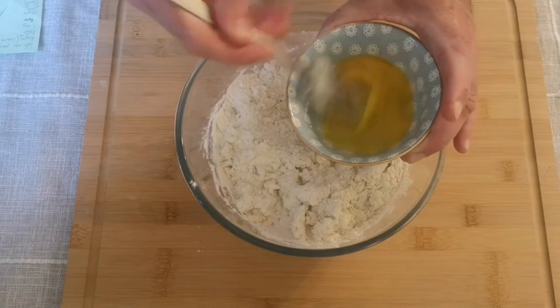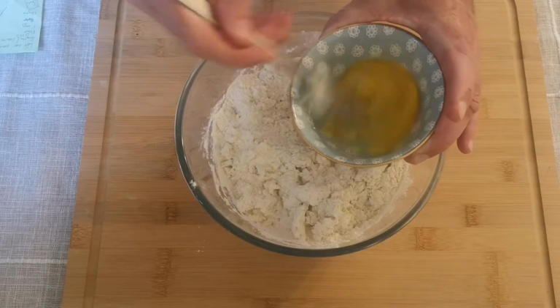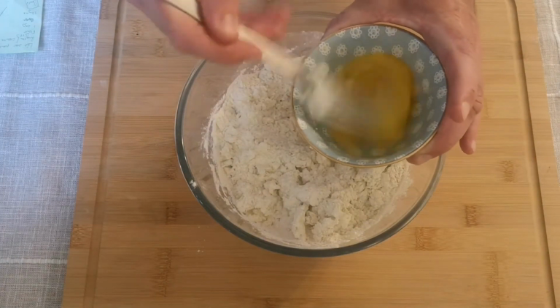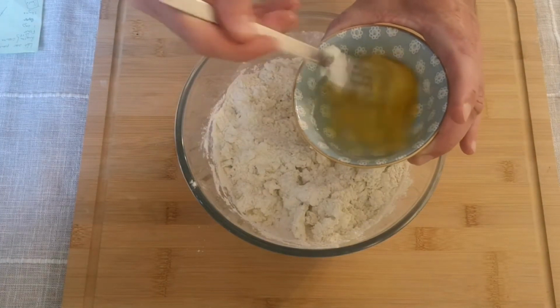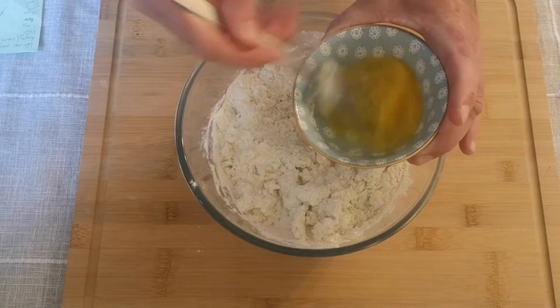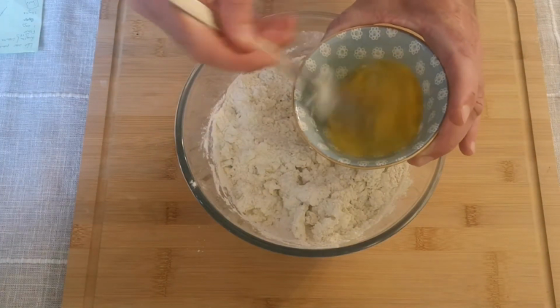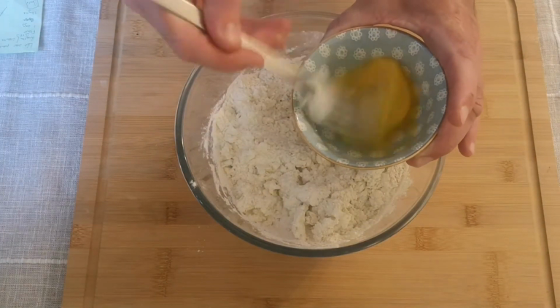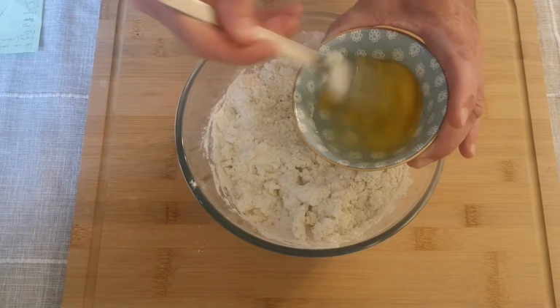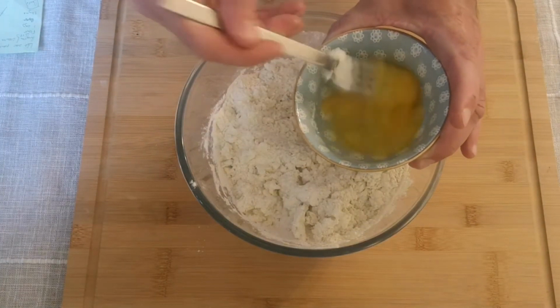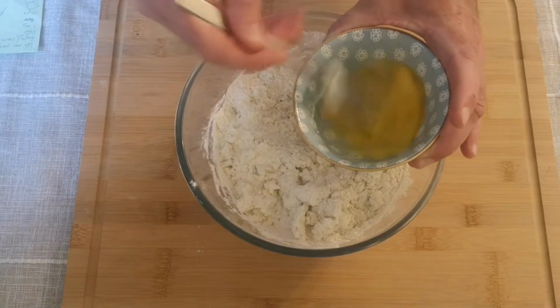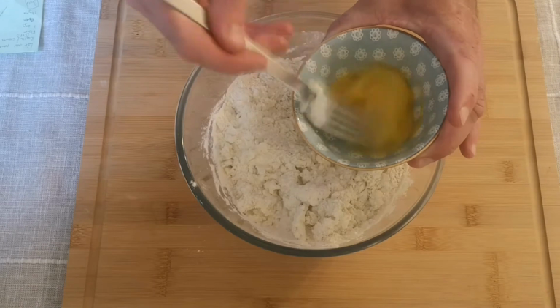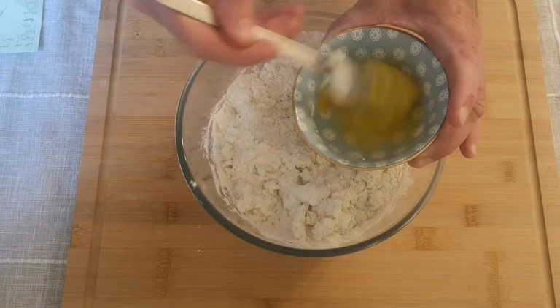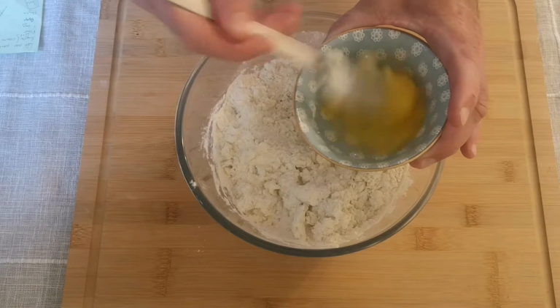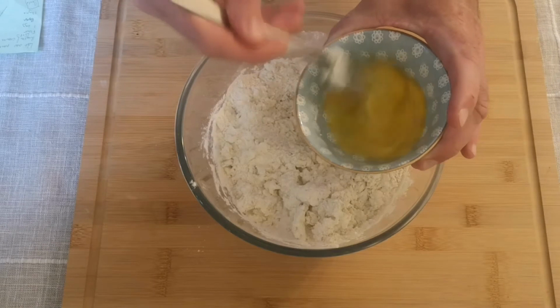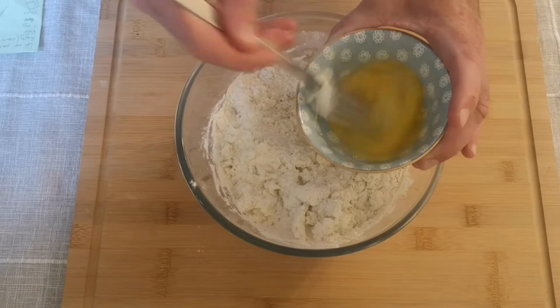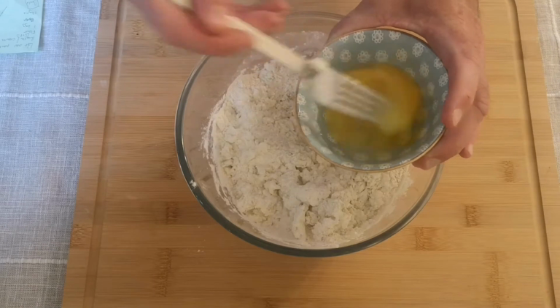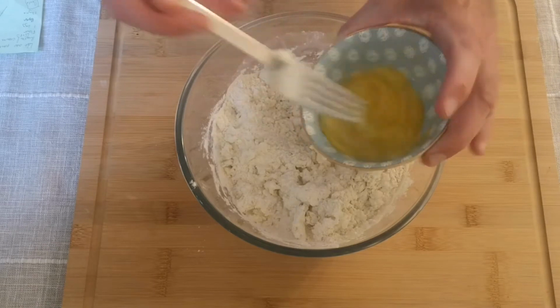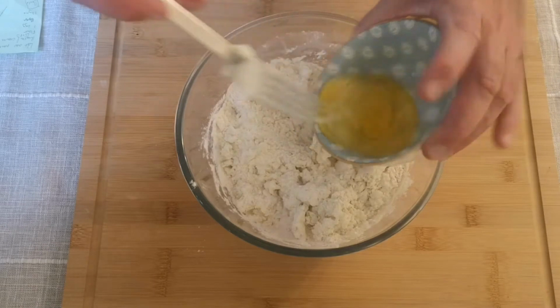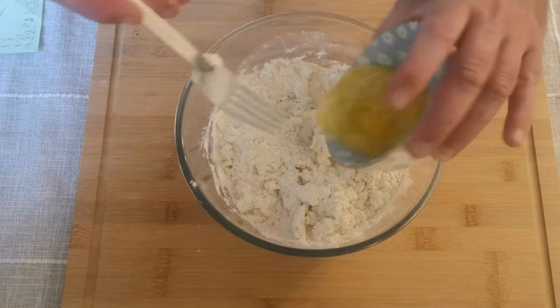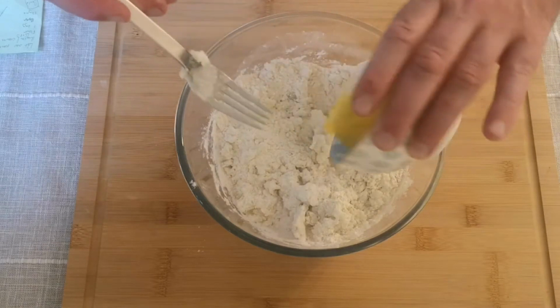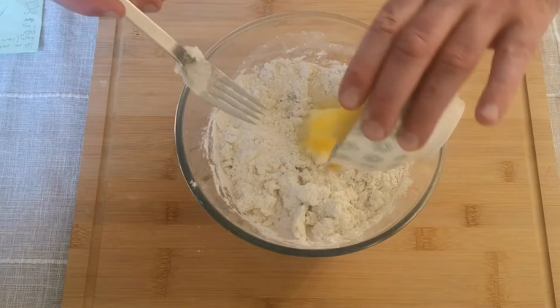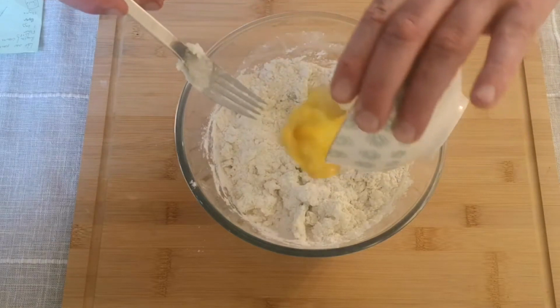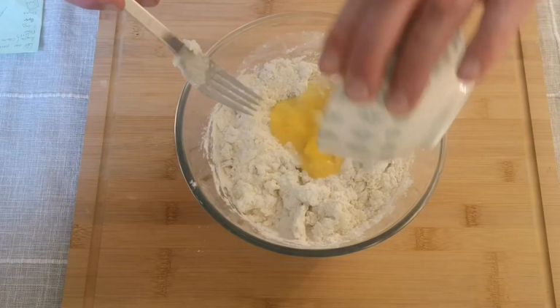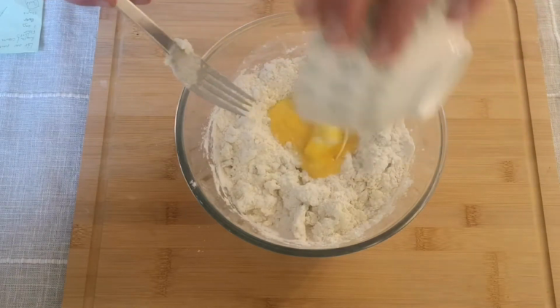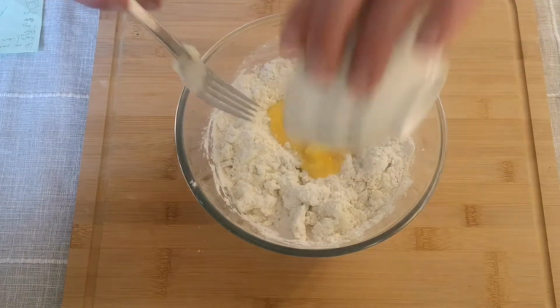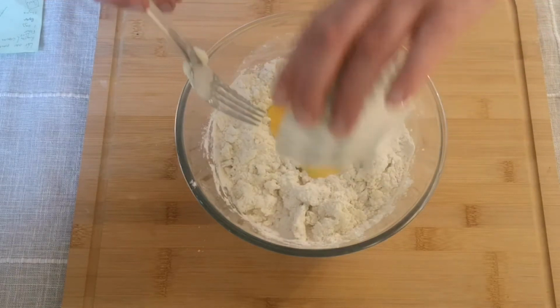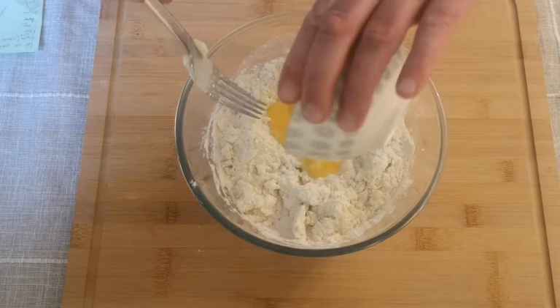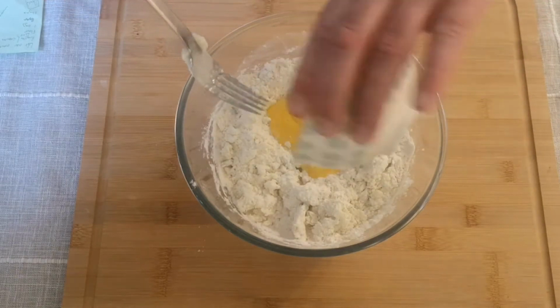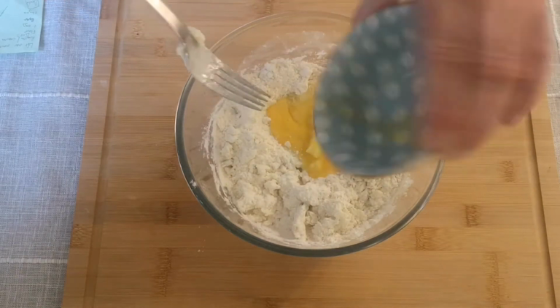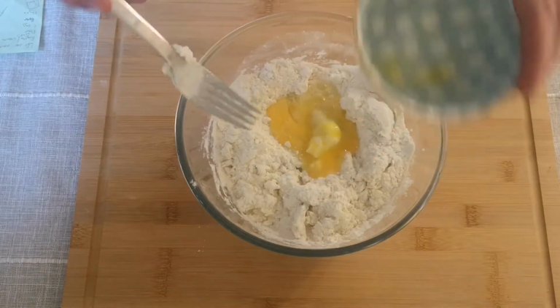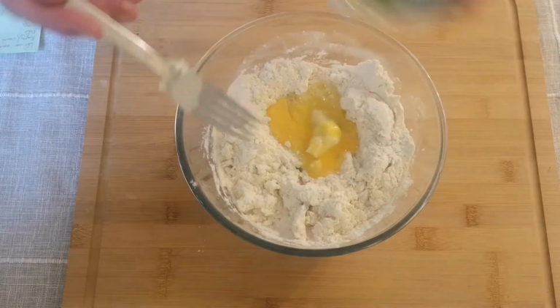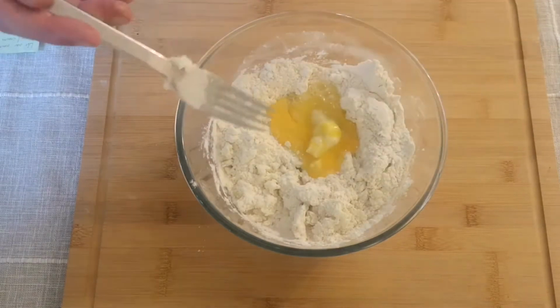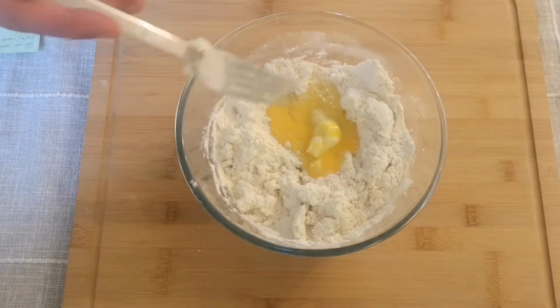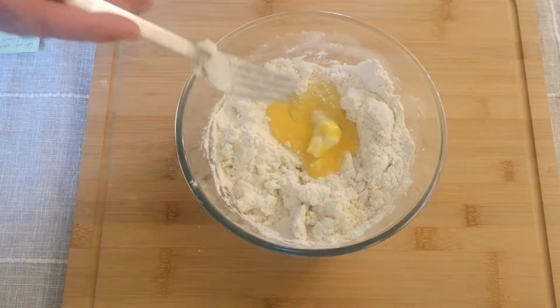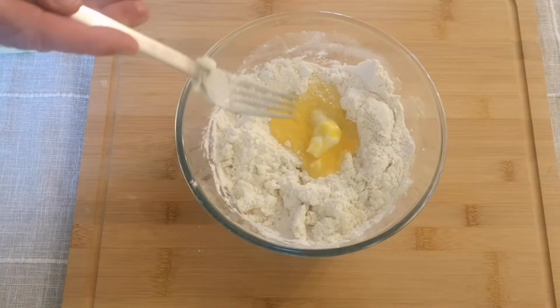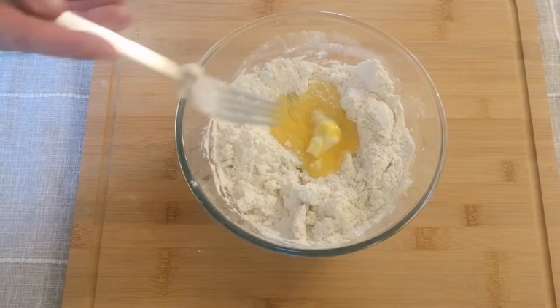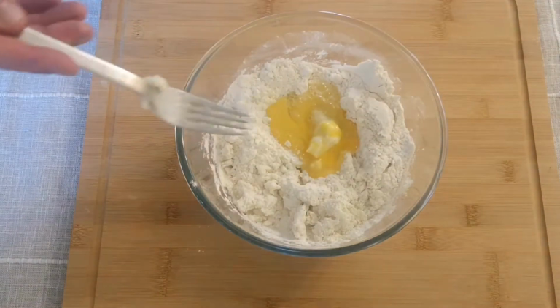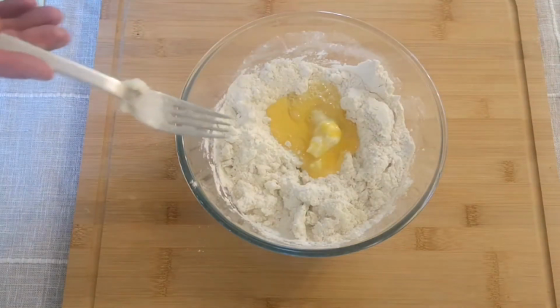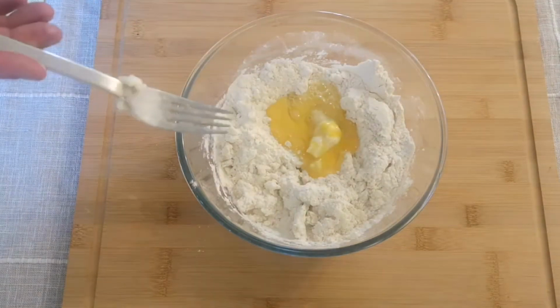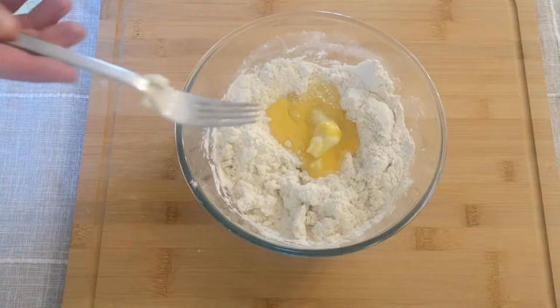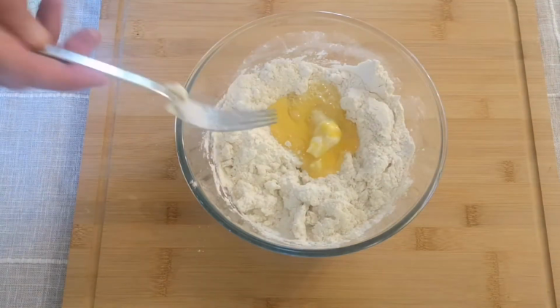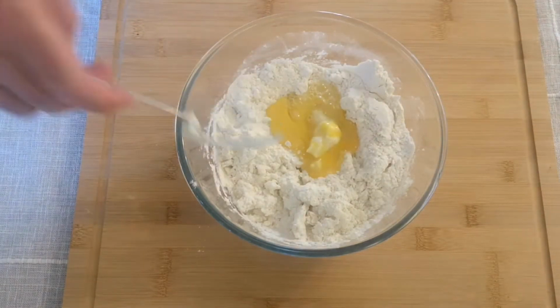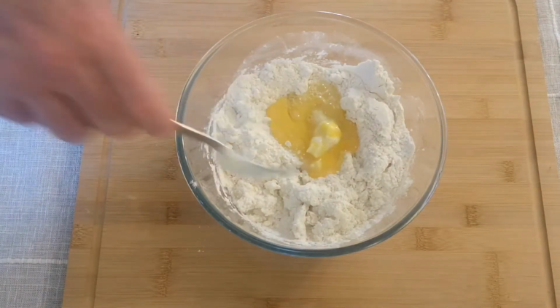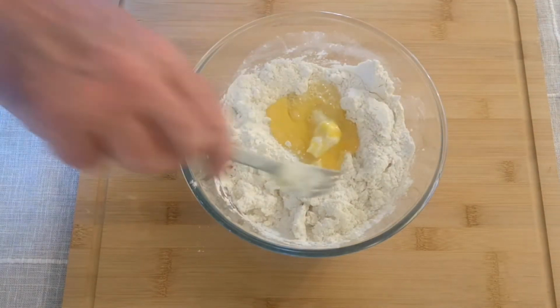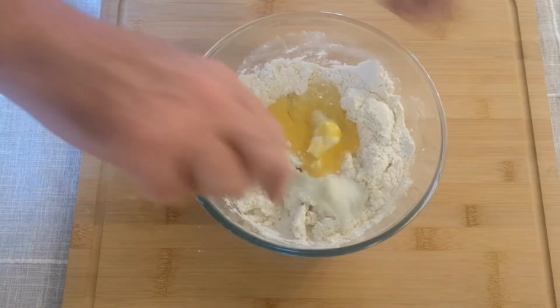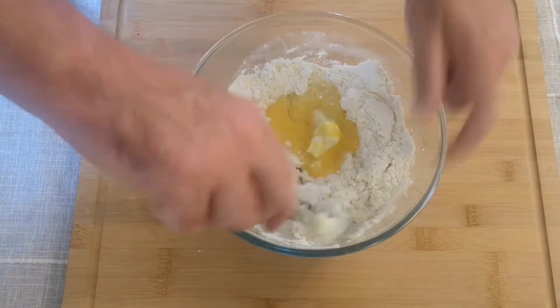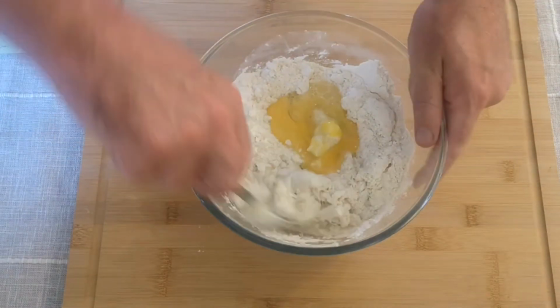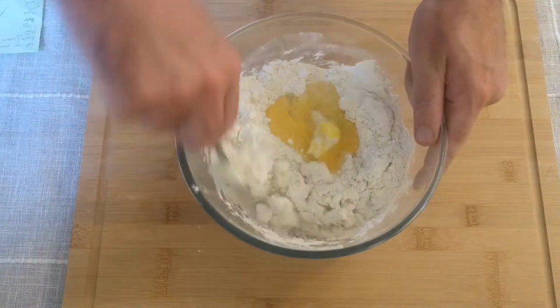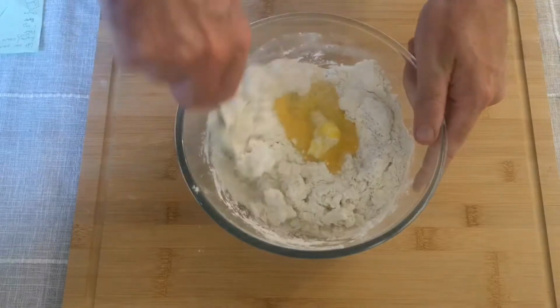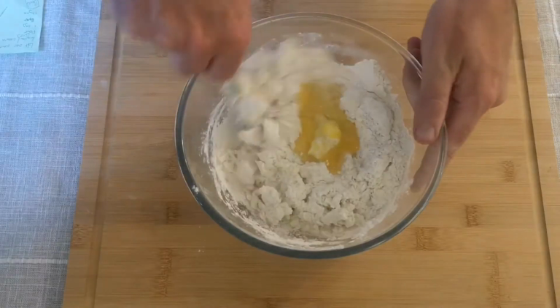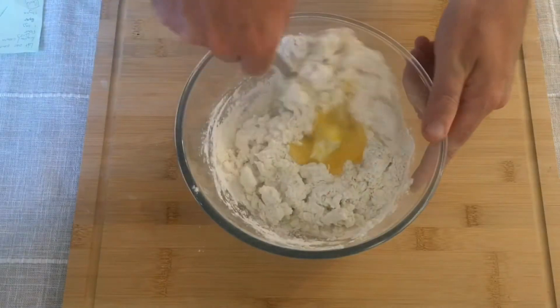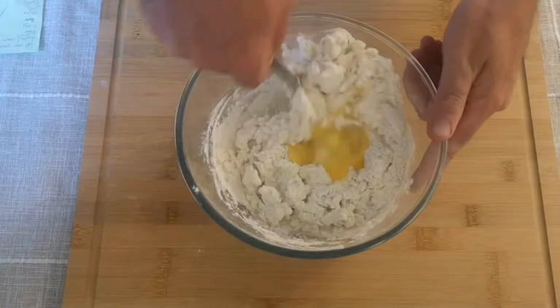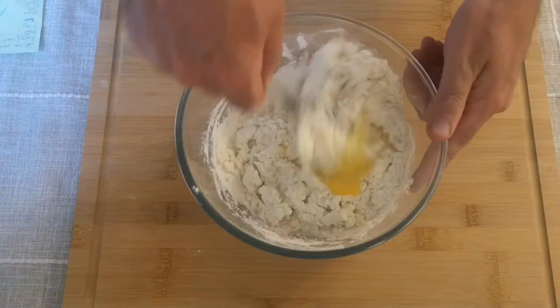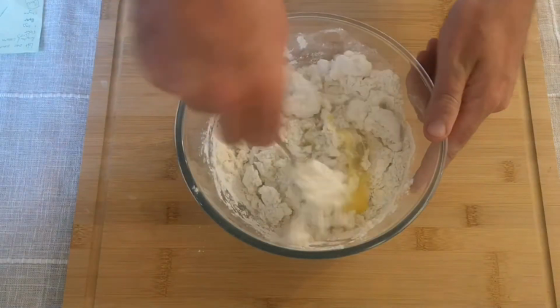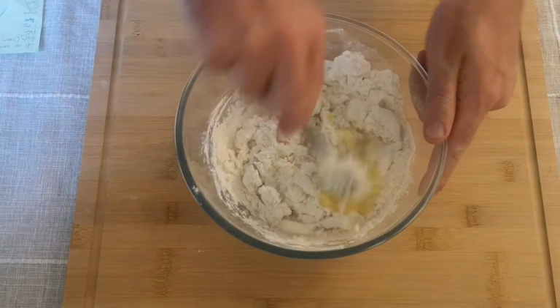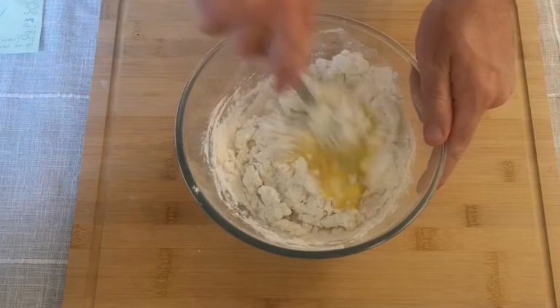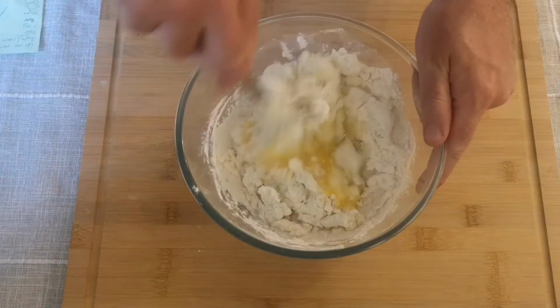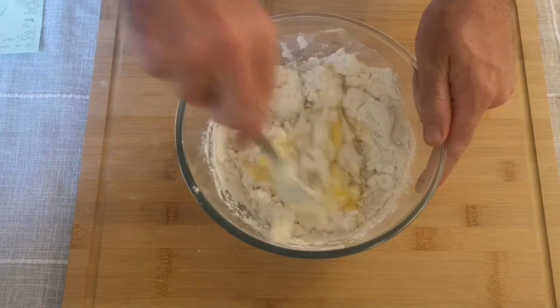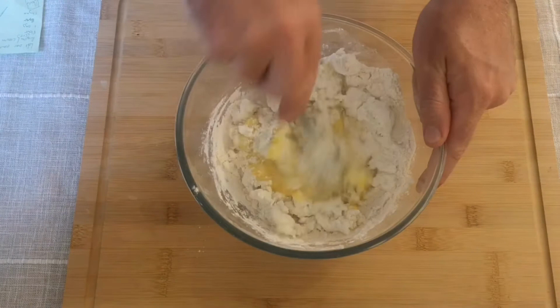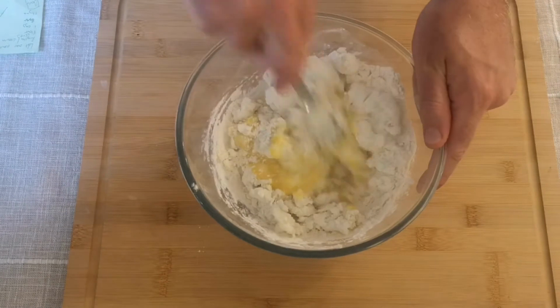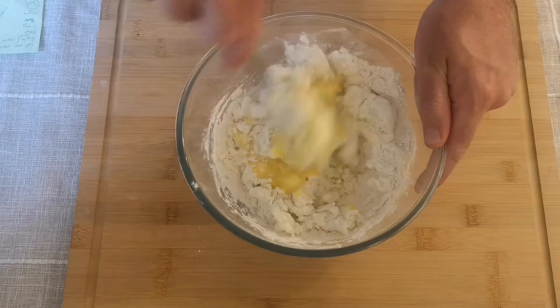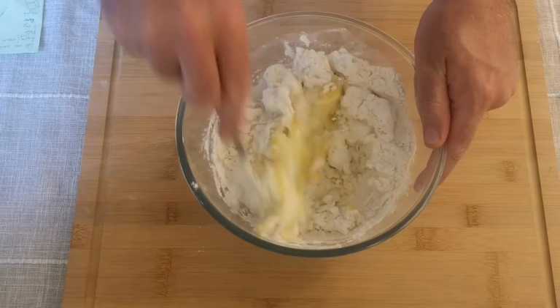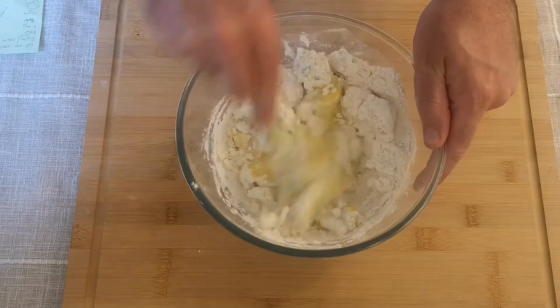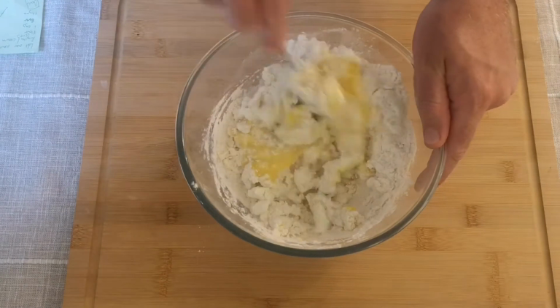Also at this point, beat a whole egg and mix that in as well. This will just help bind everything together and make your potatoes nice and rich.